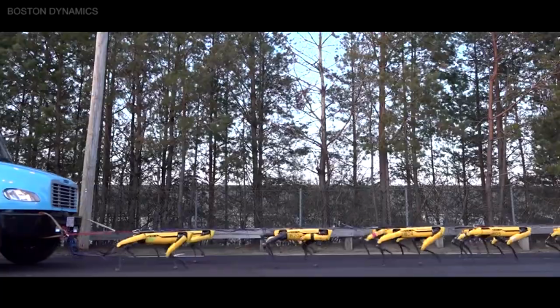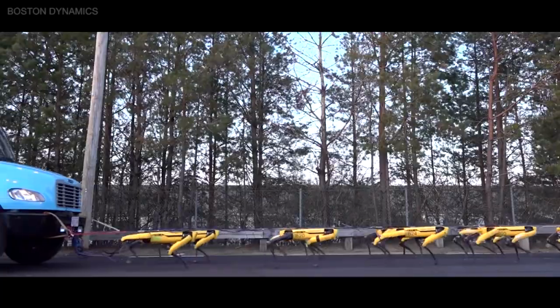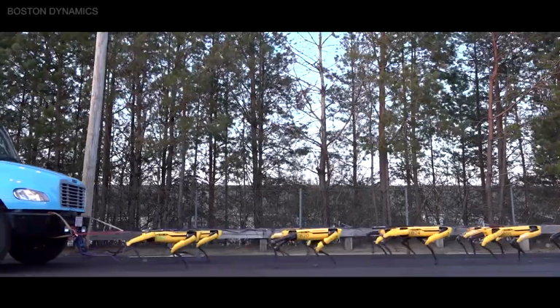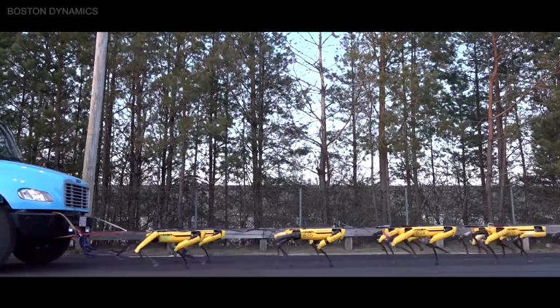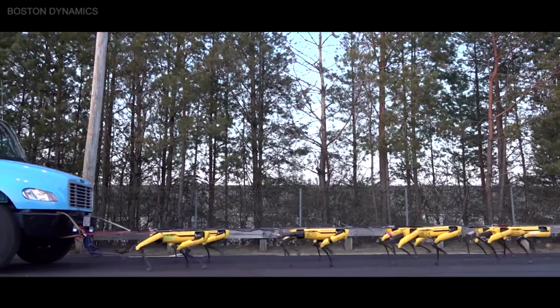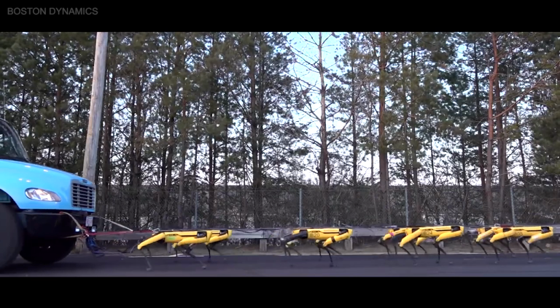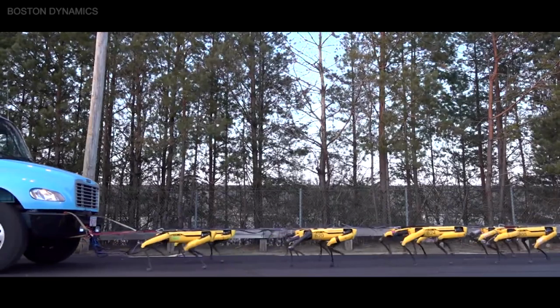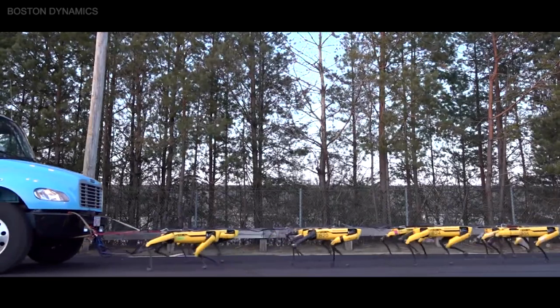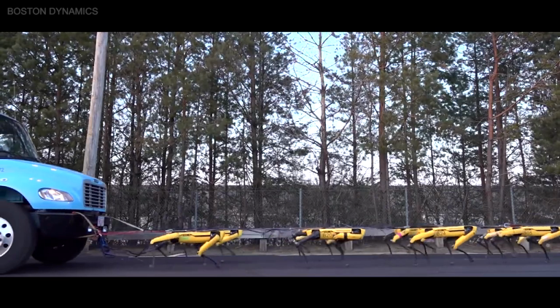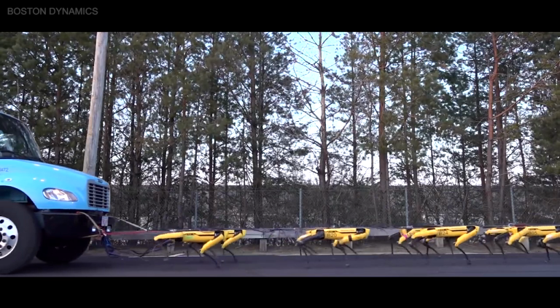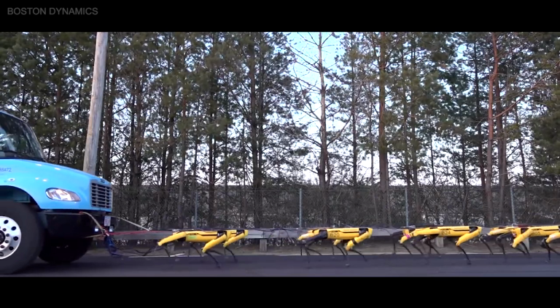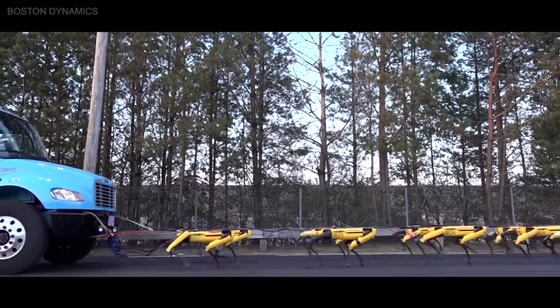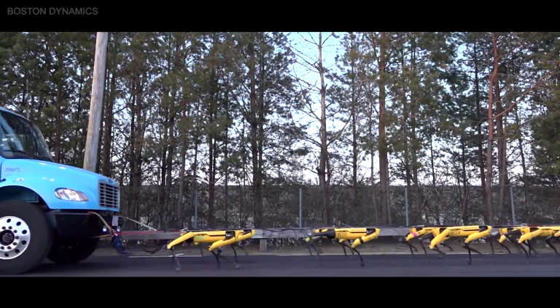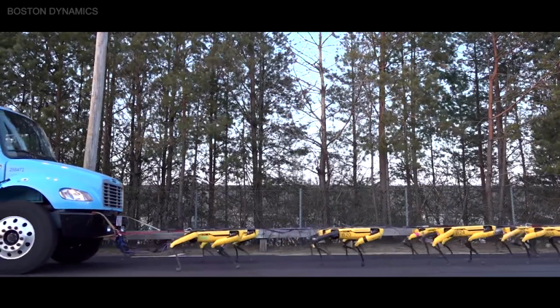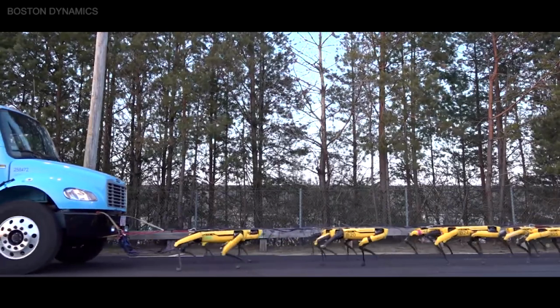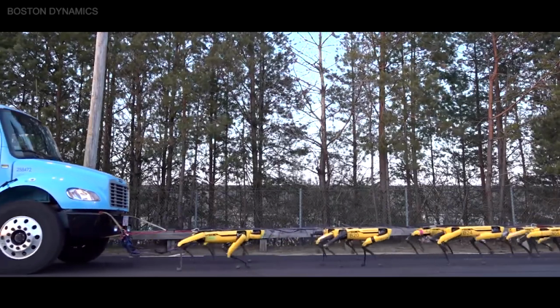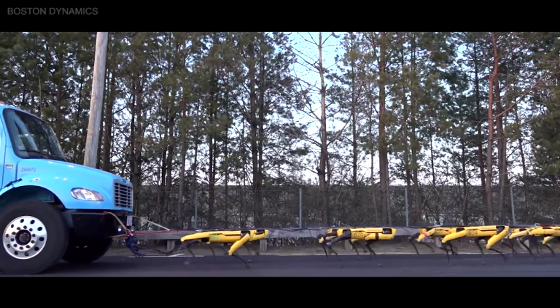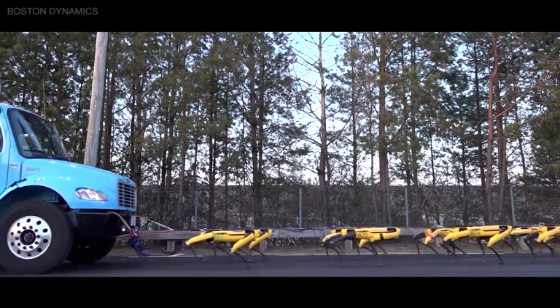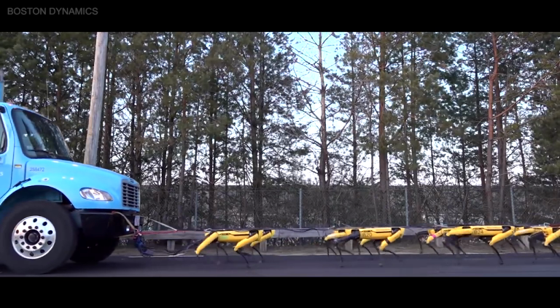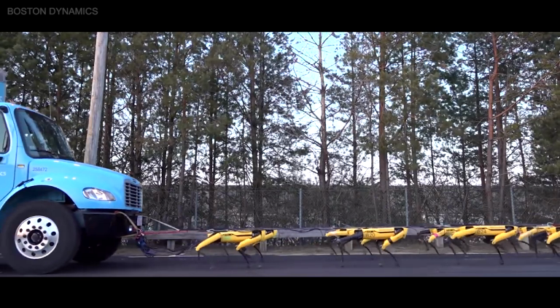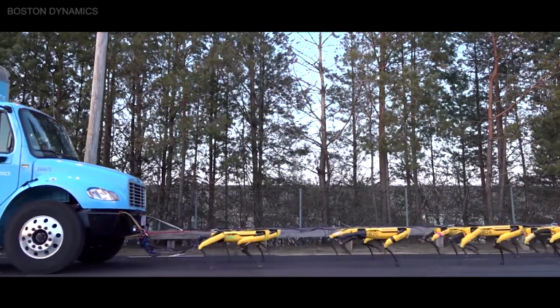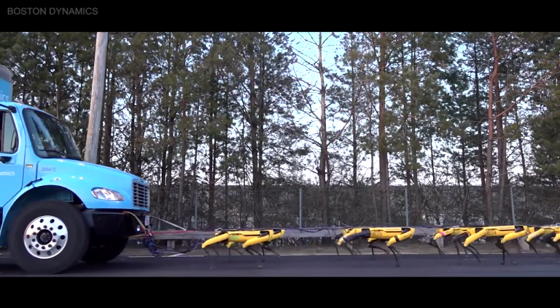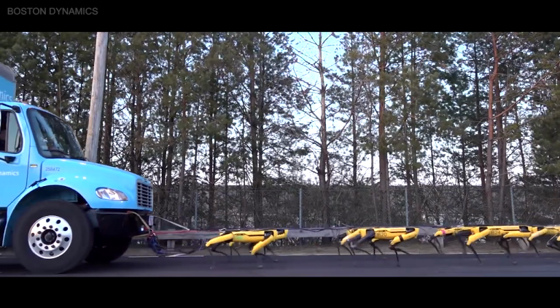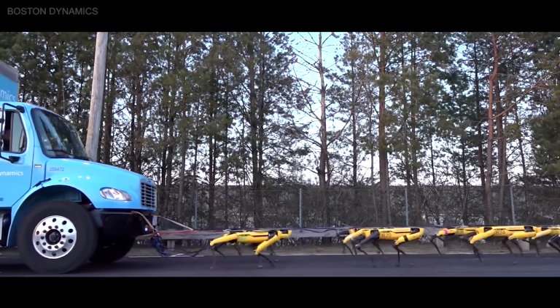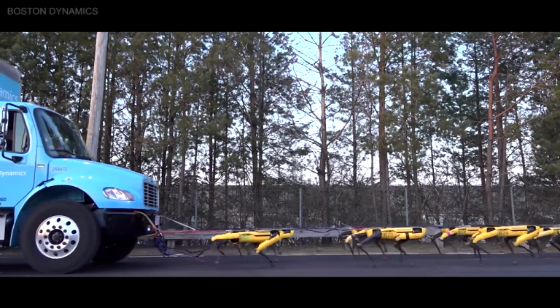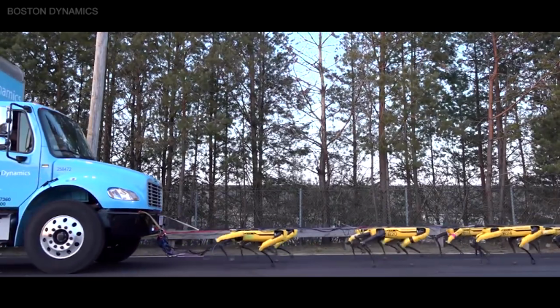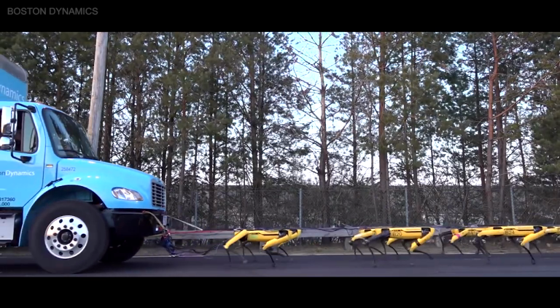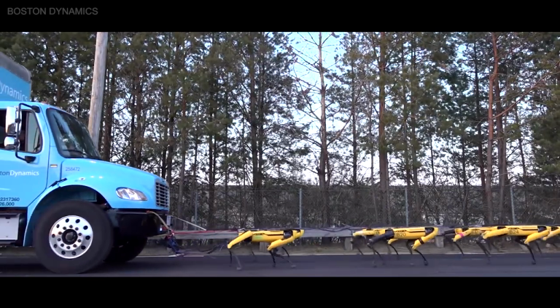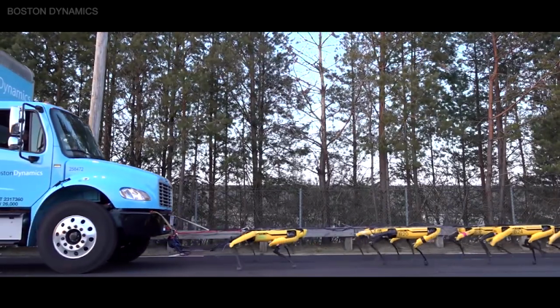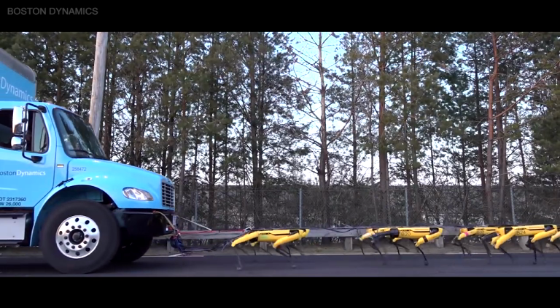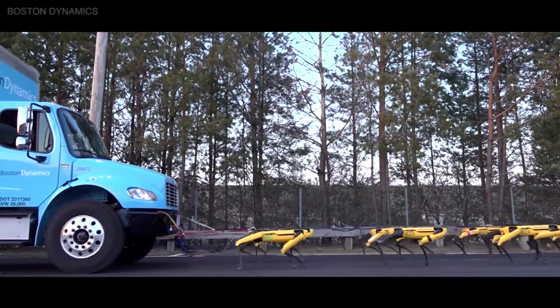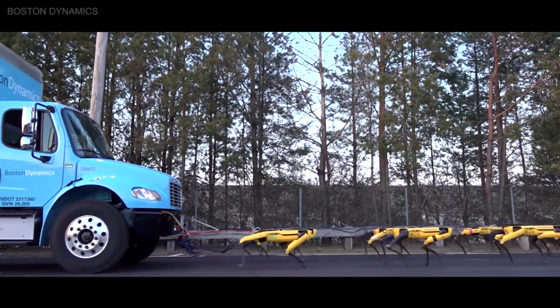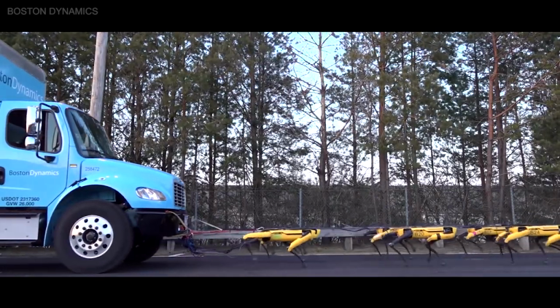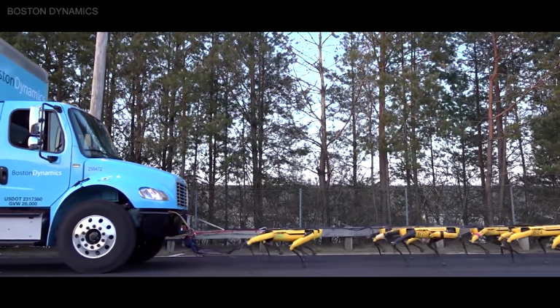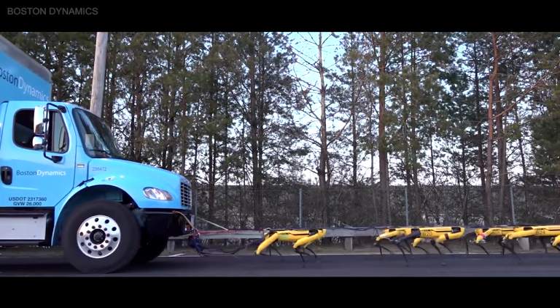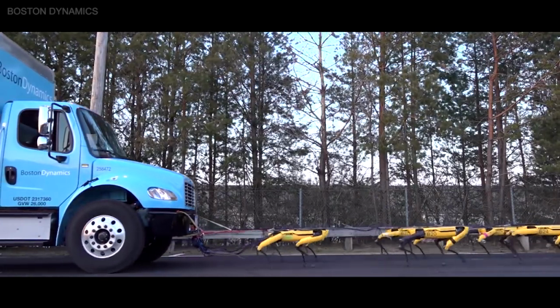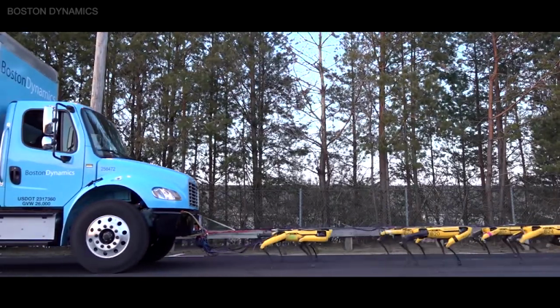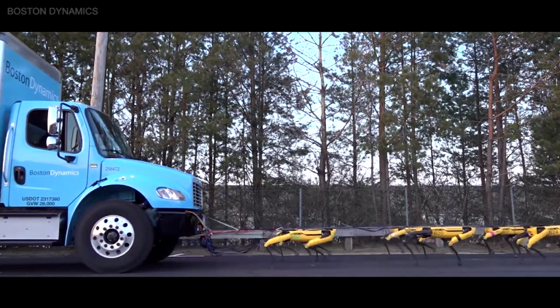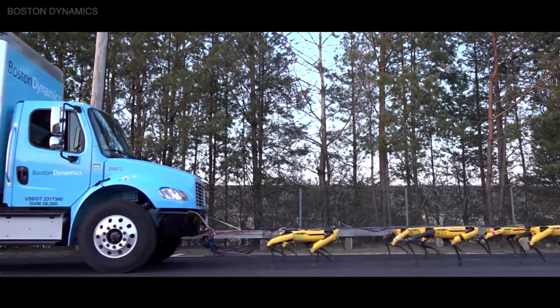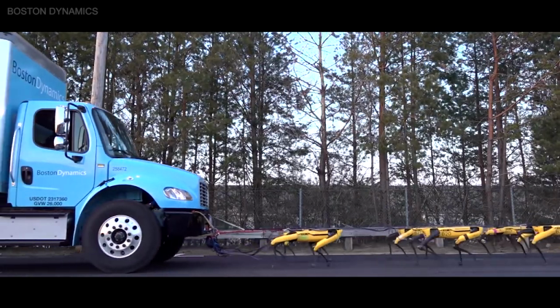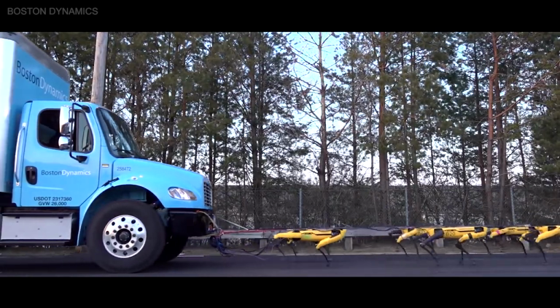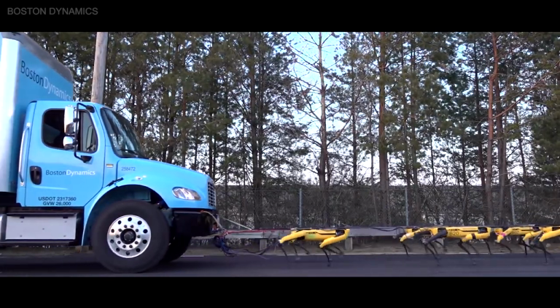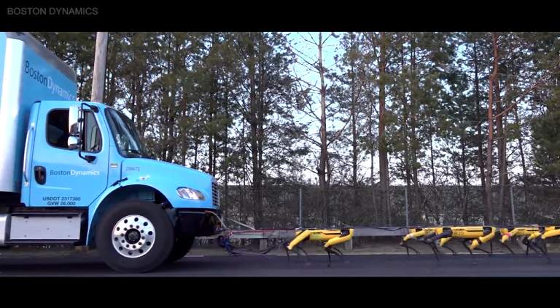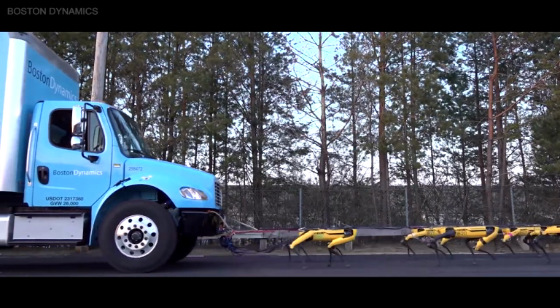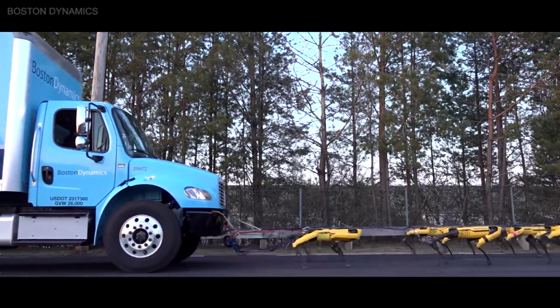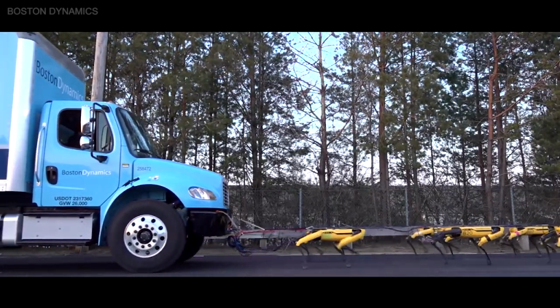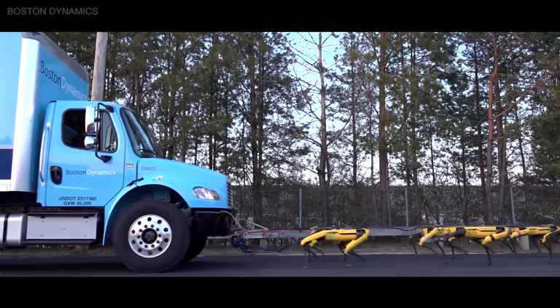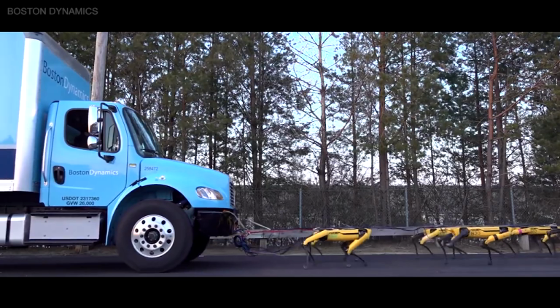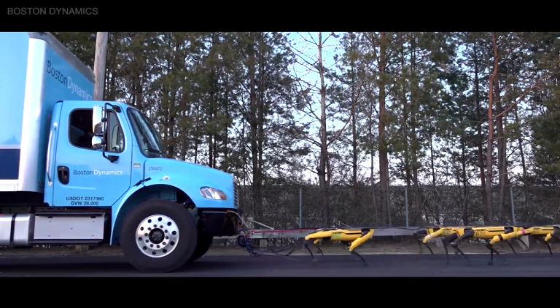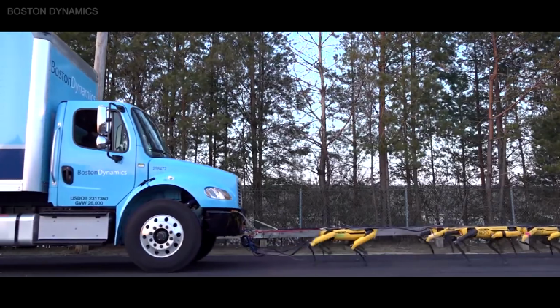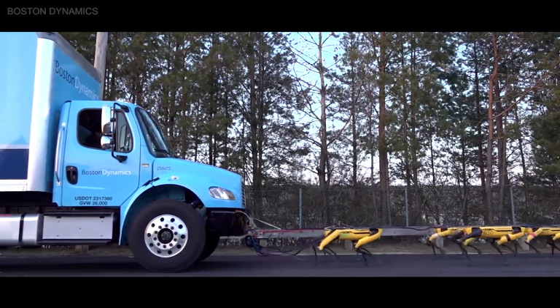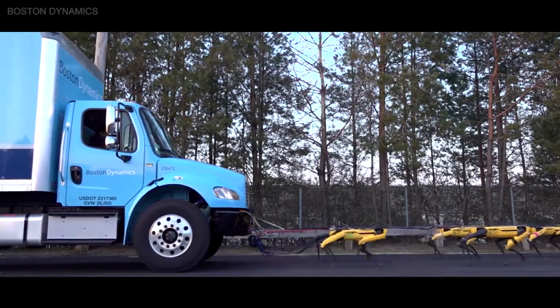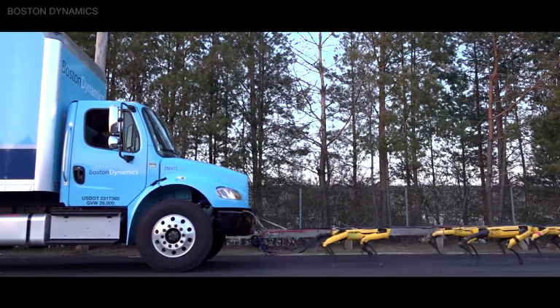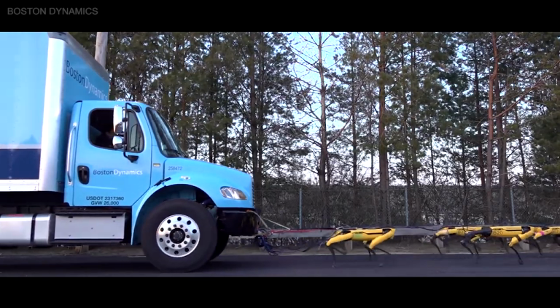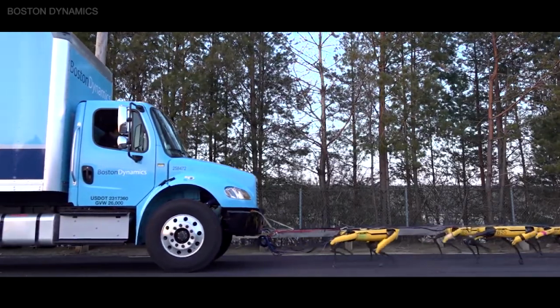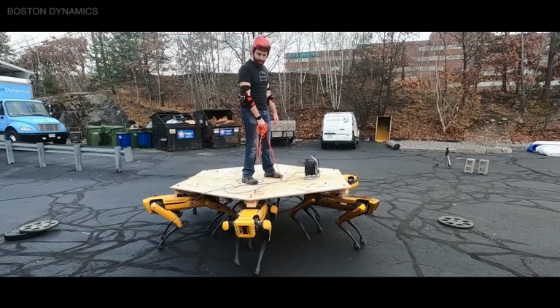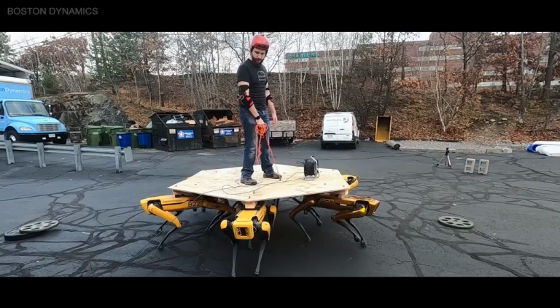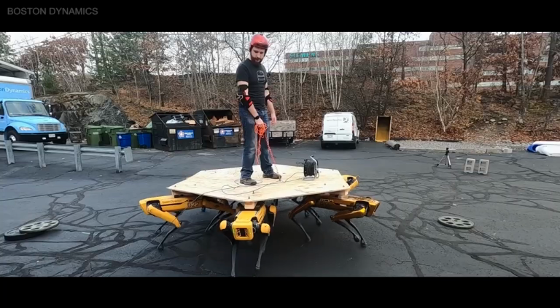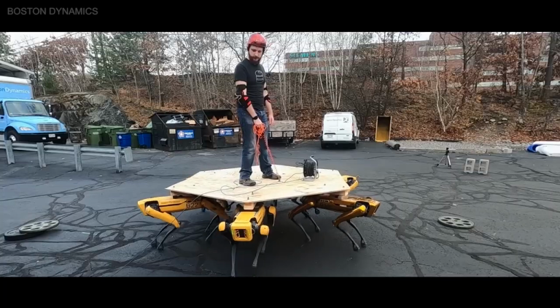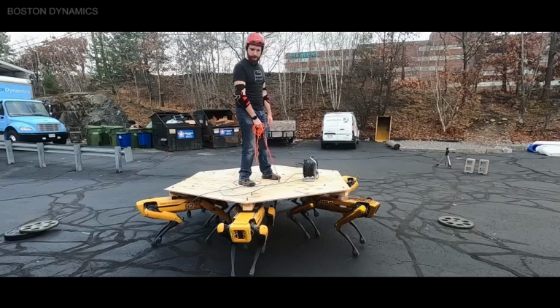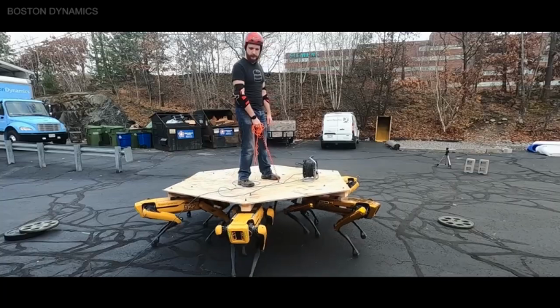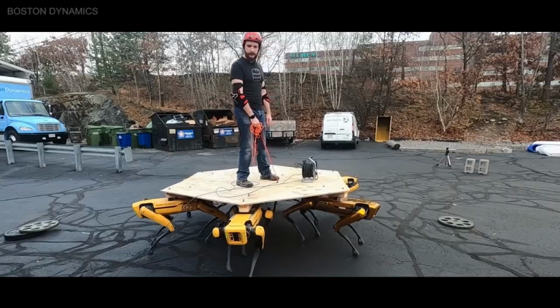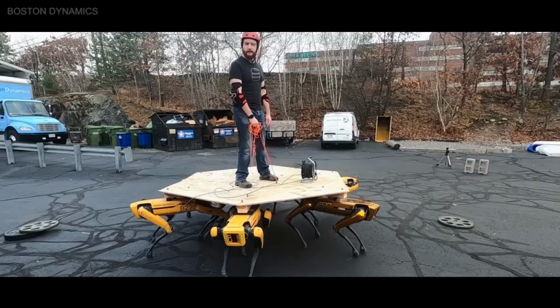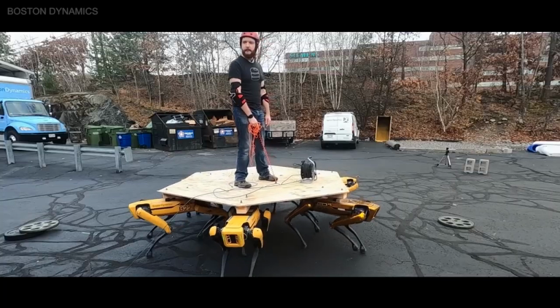A pack of 10 Spots were used to pull a truck across a parking lot, and a pack of Spots have also carried a human standing on a platform.